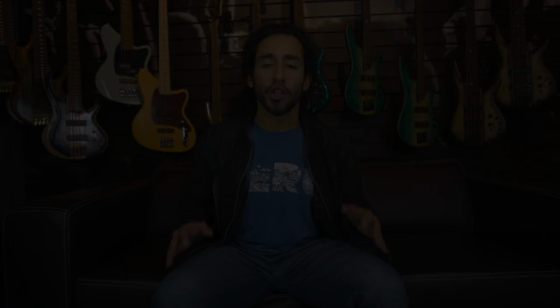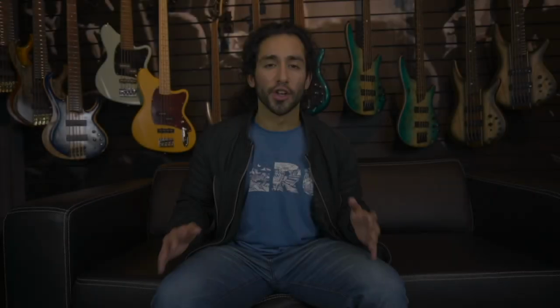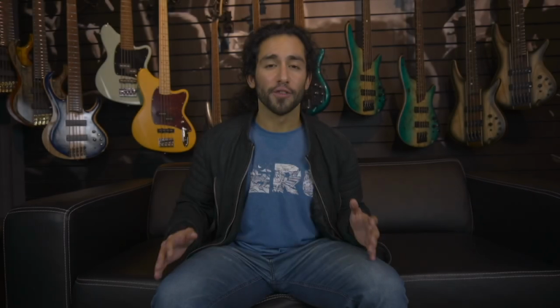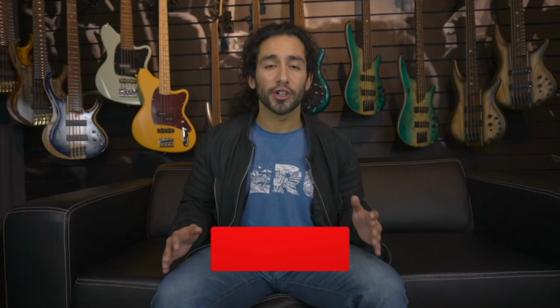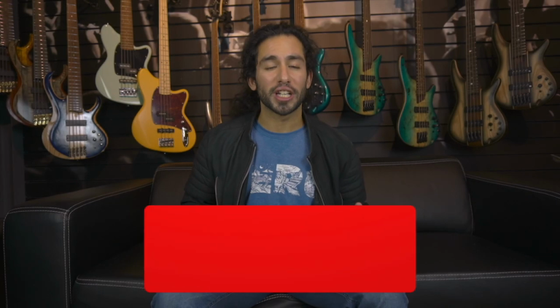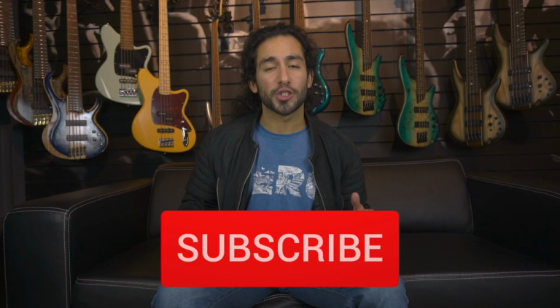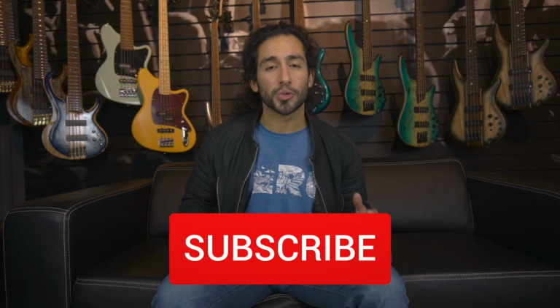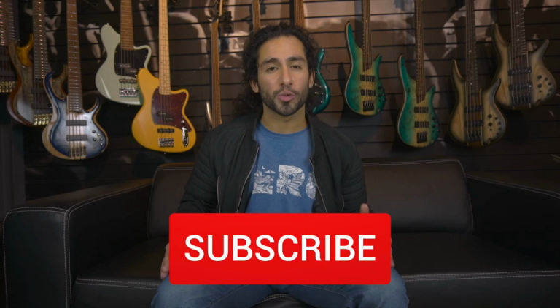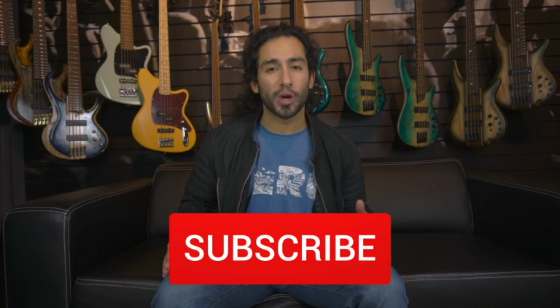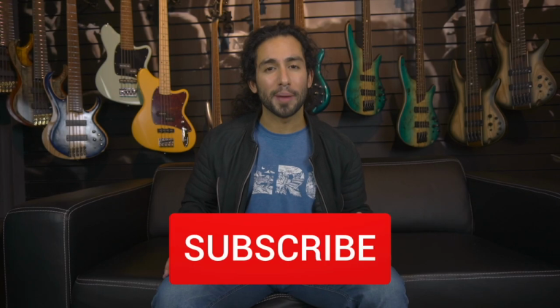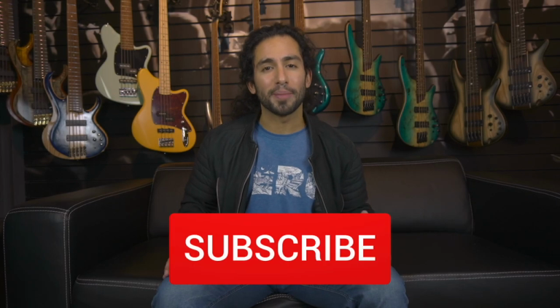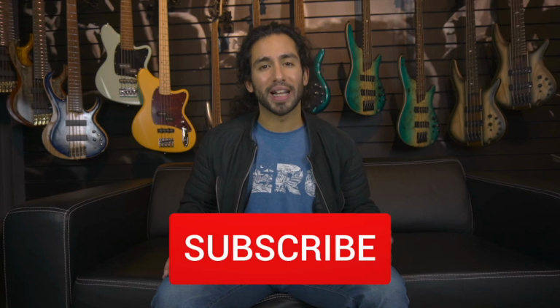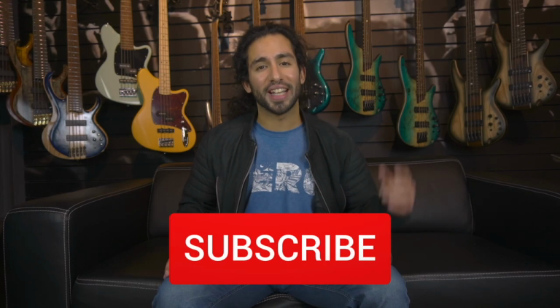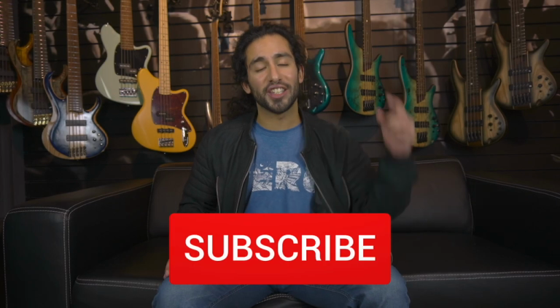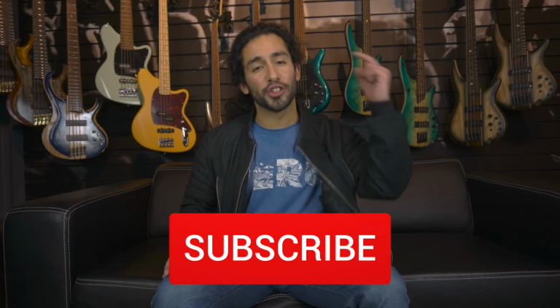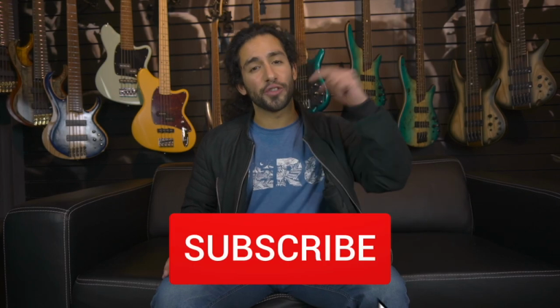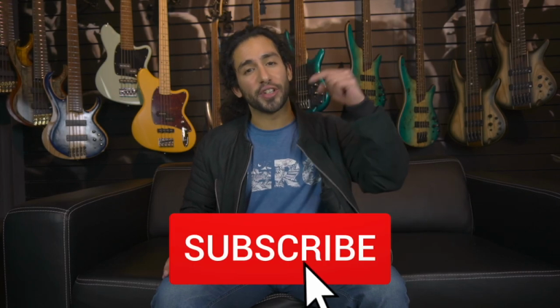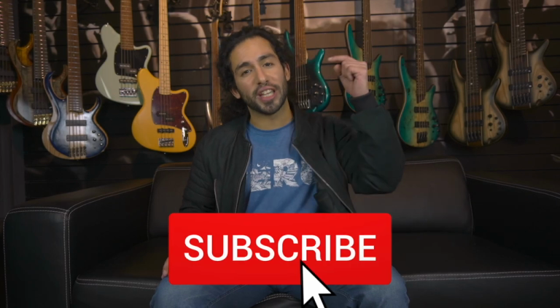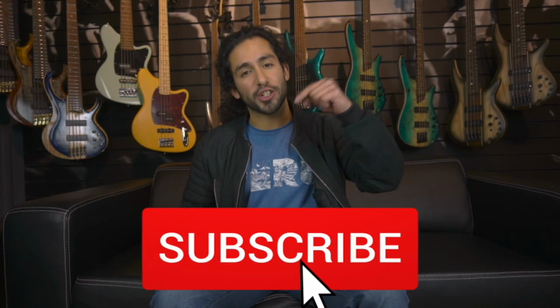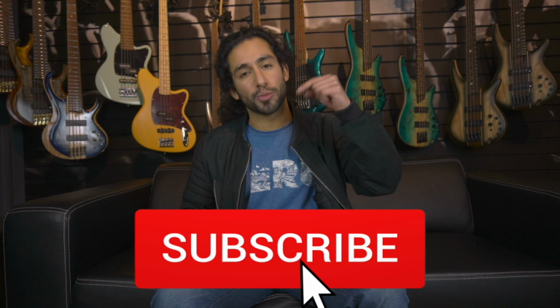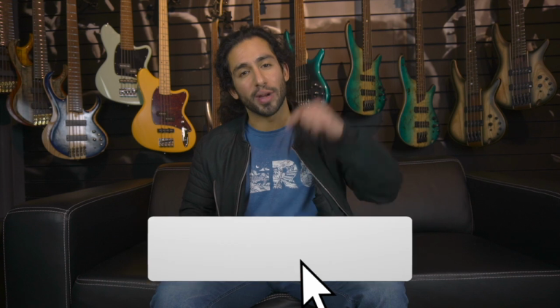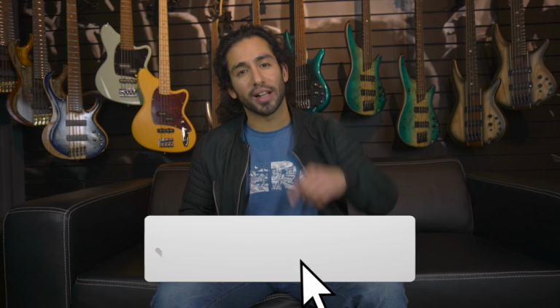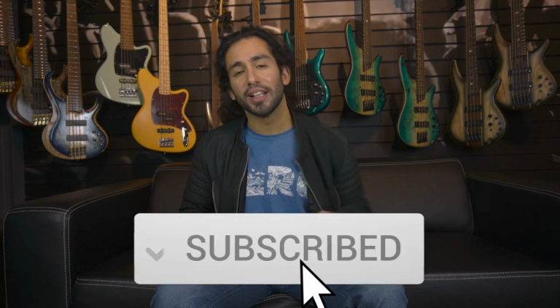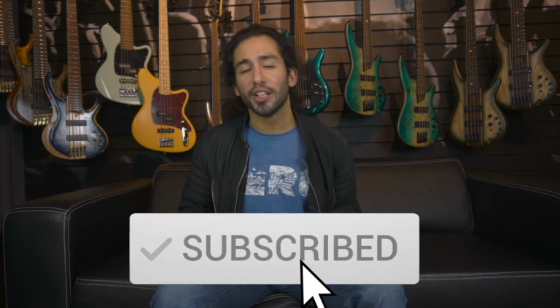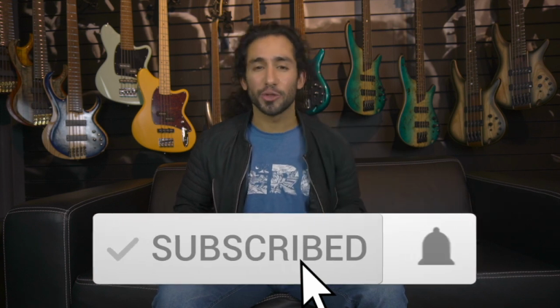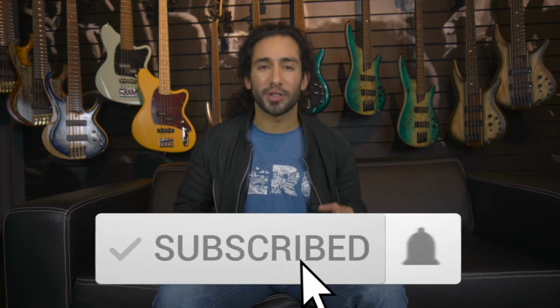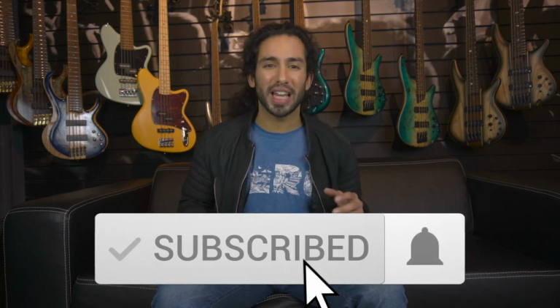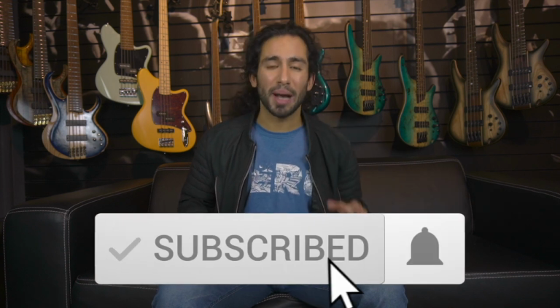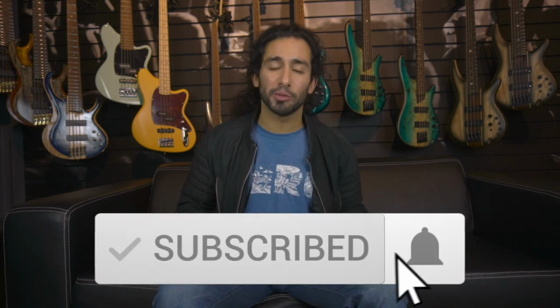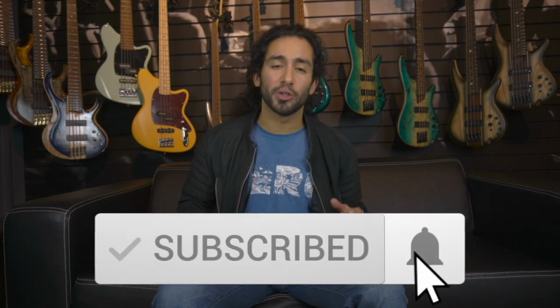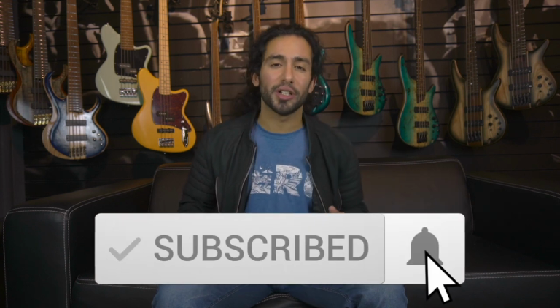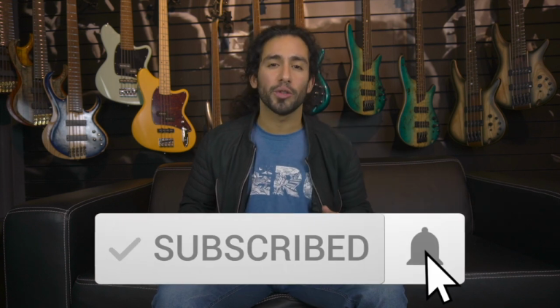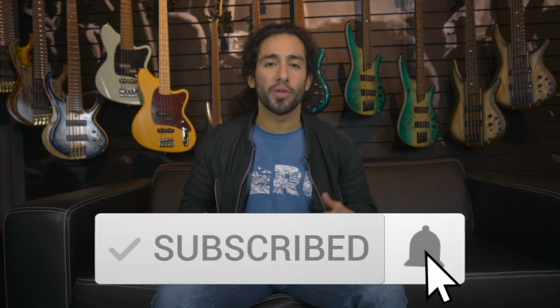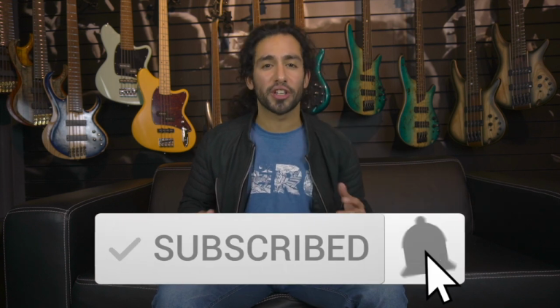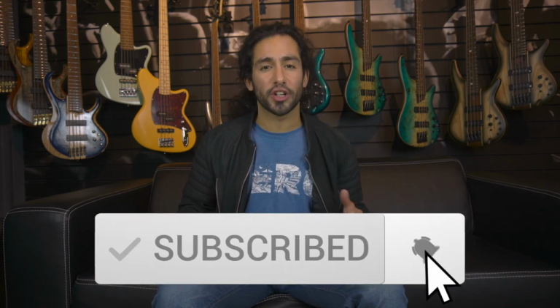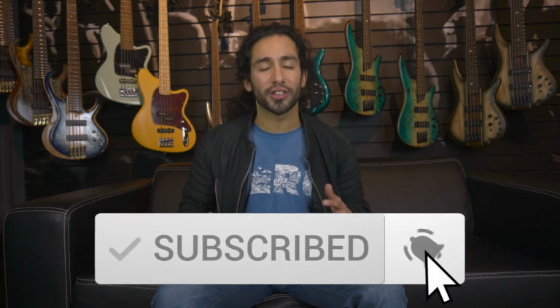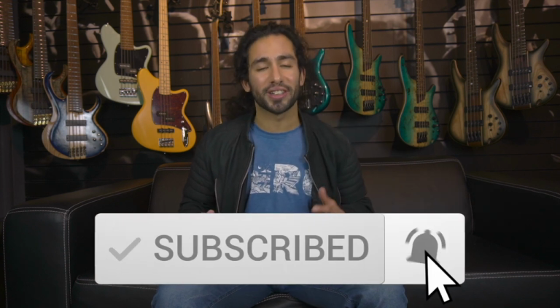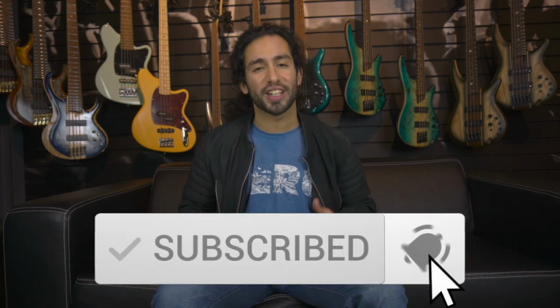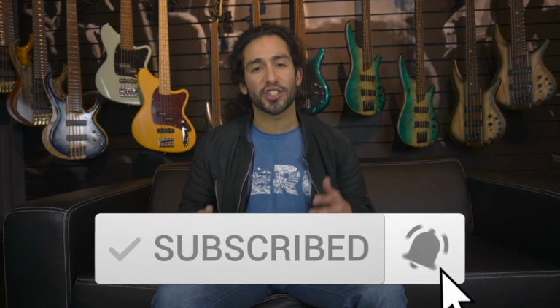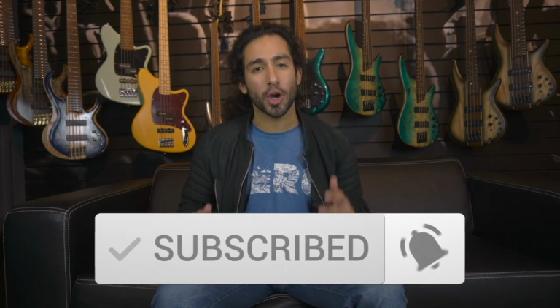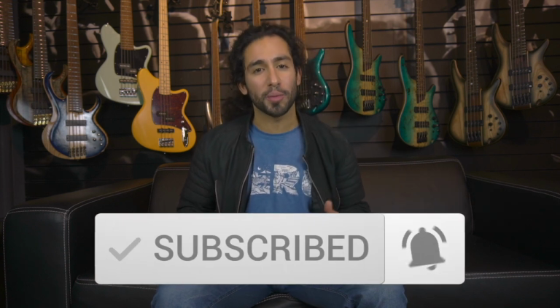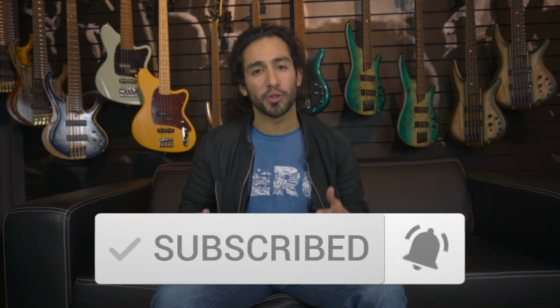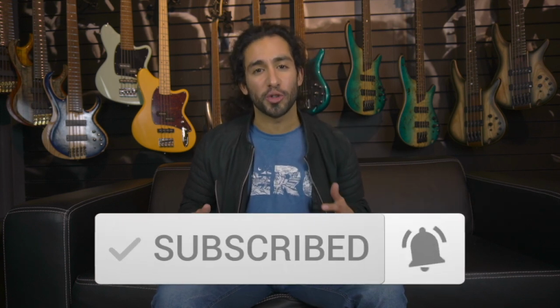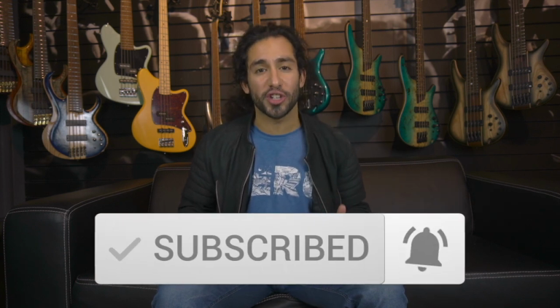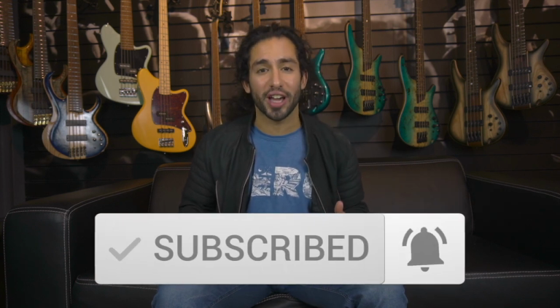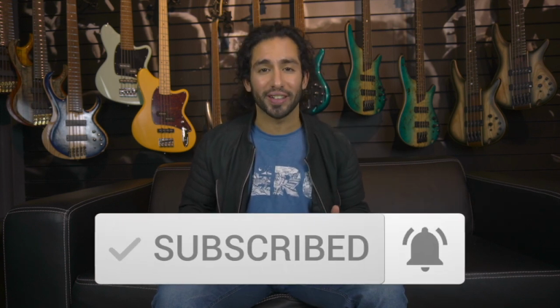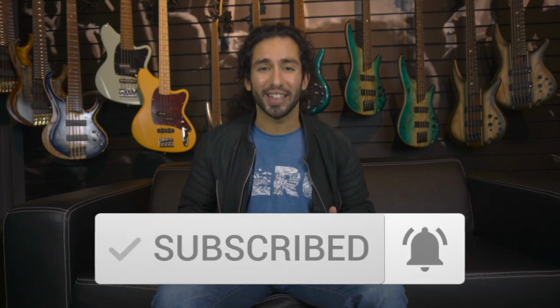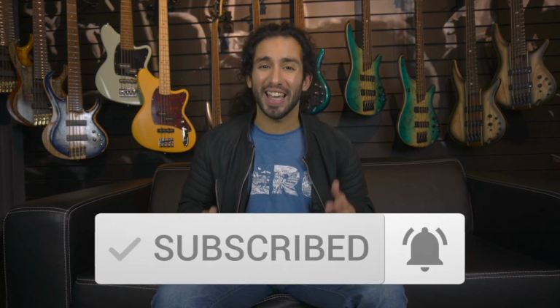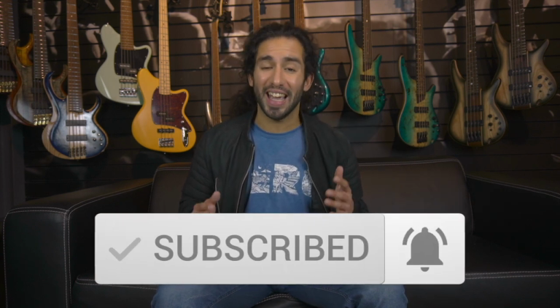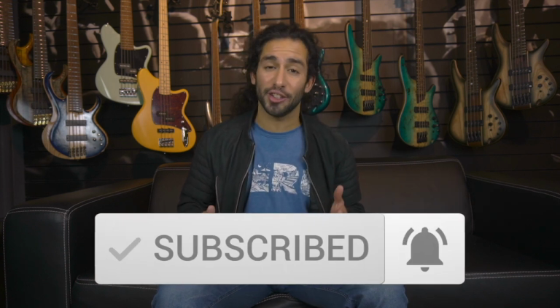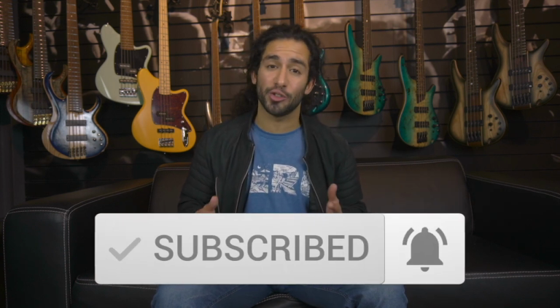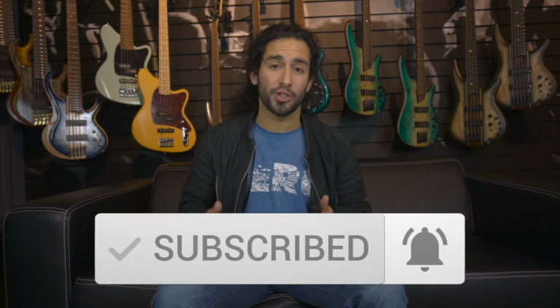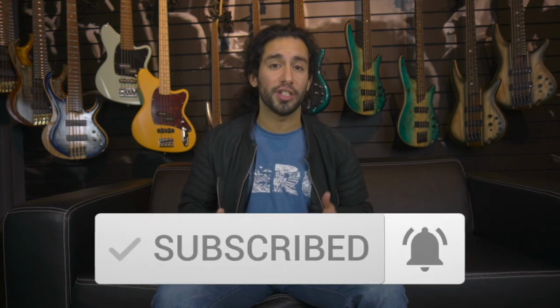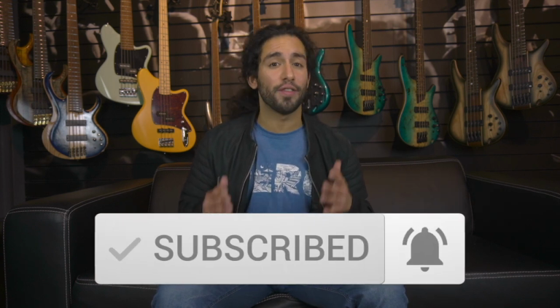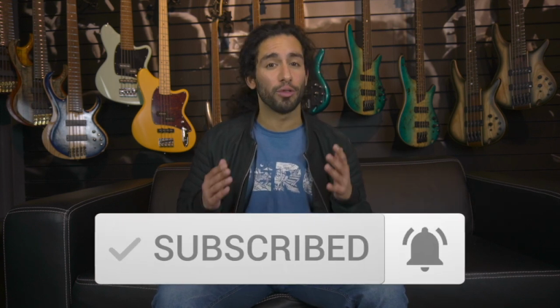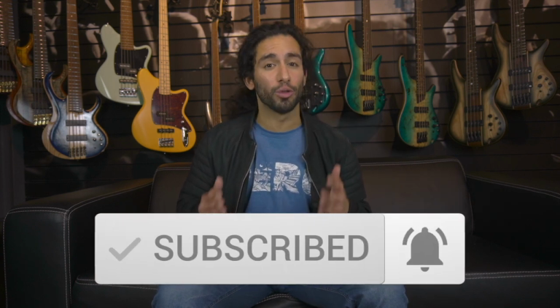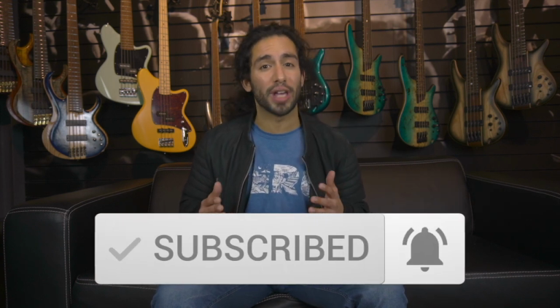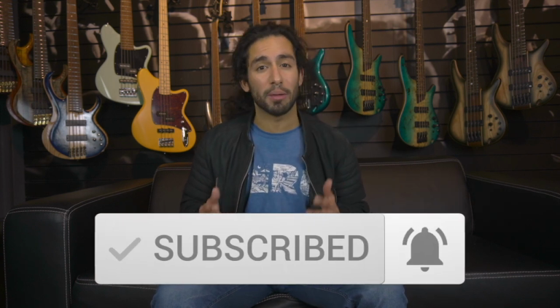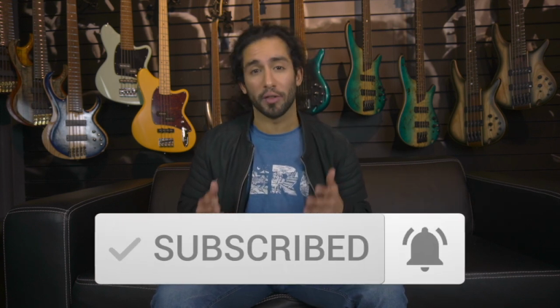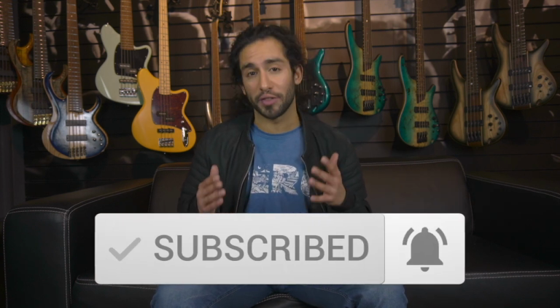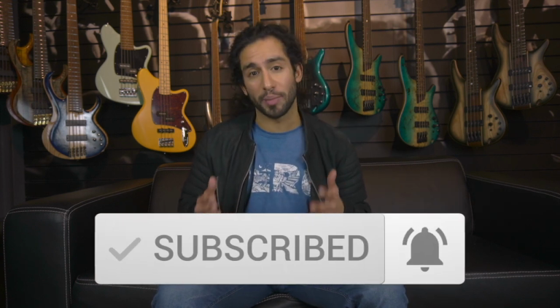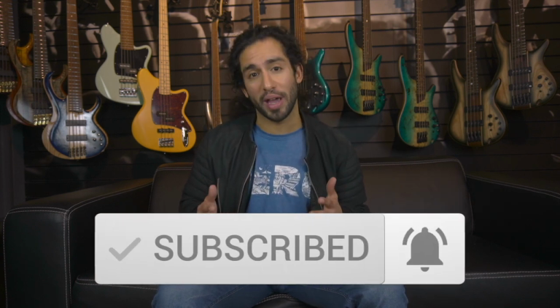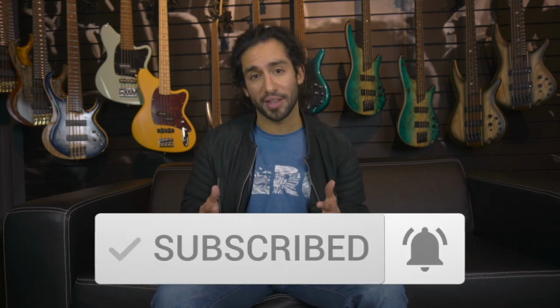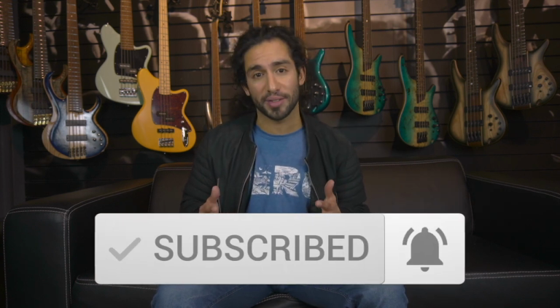Don't forget to subscribe and hit the notification bell to stay up to date with the content that's coming to the channel and to see the full demo of the bass.